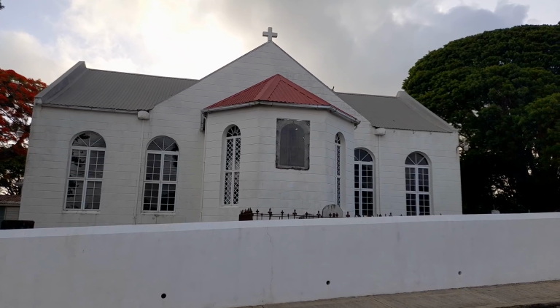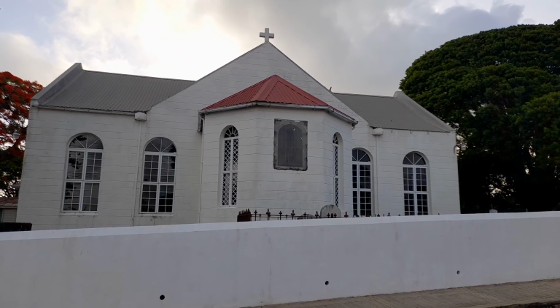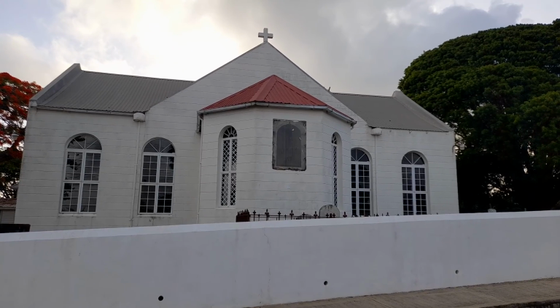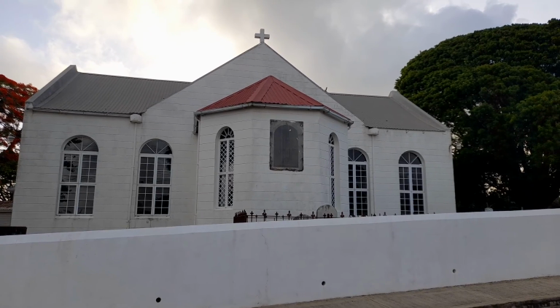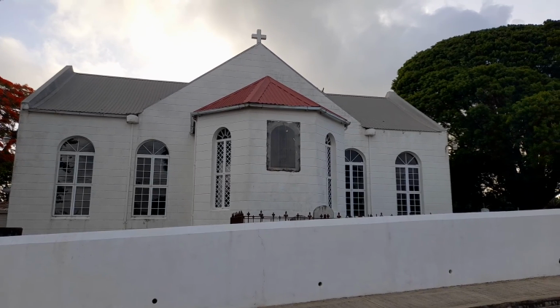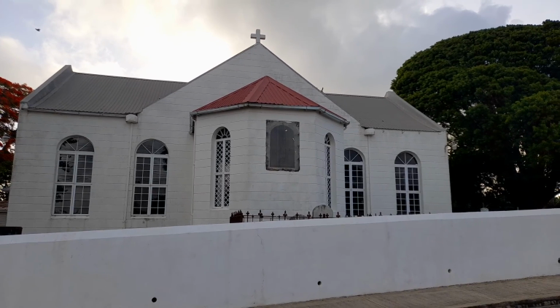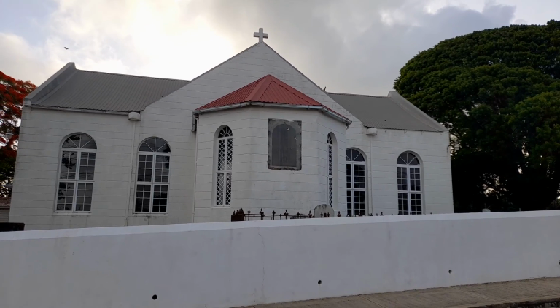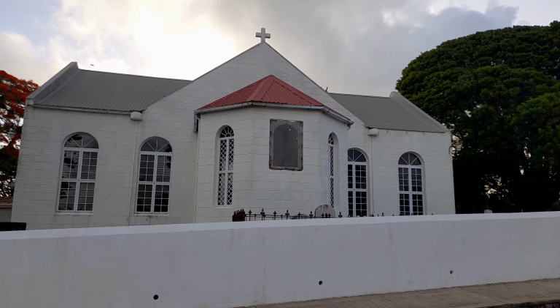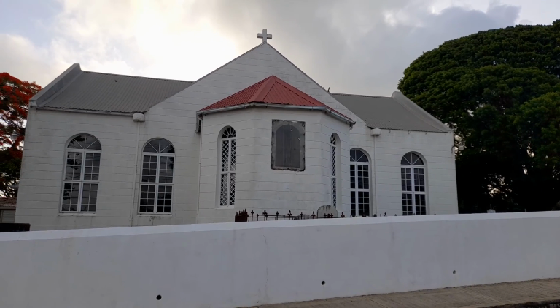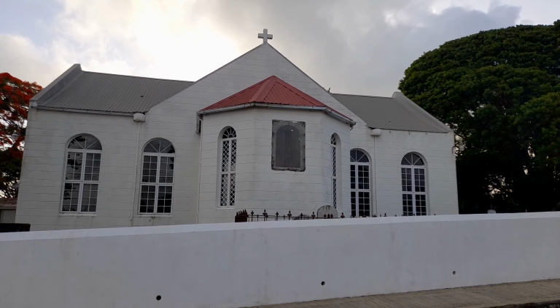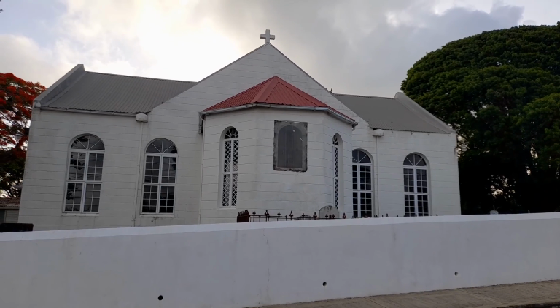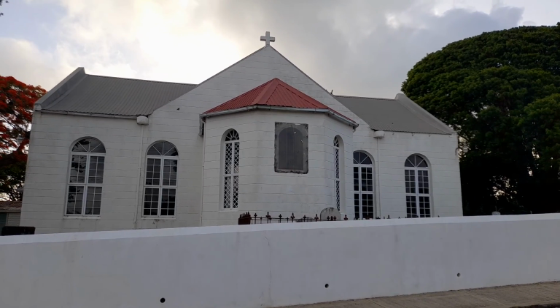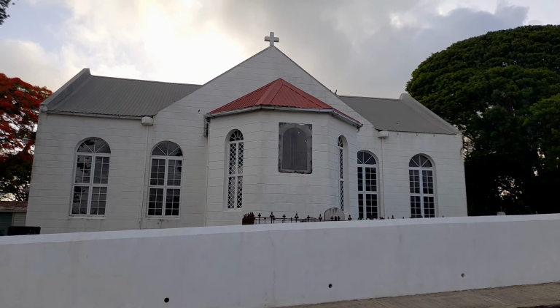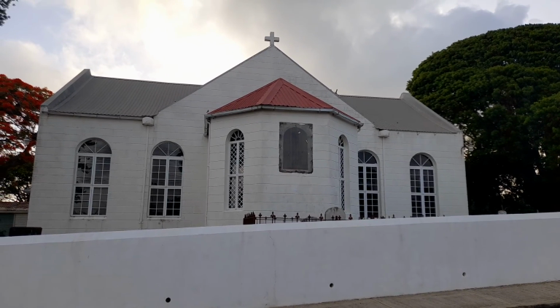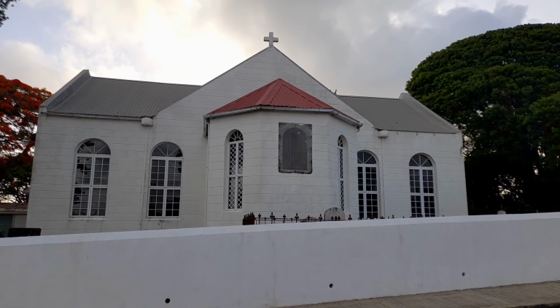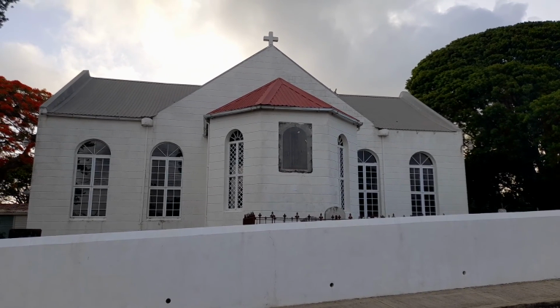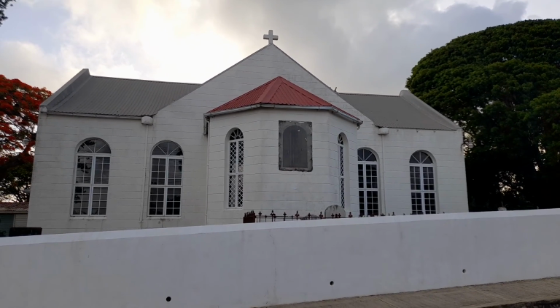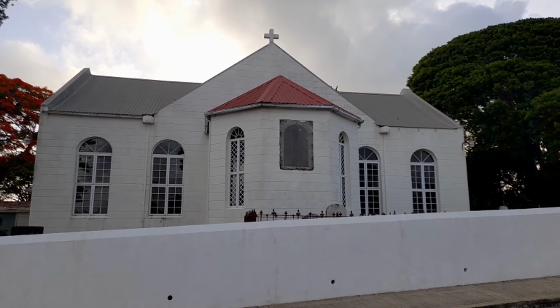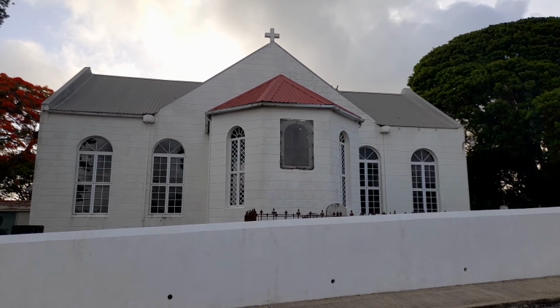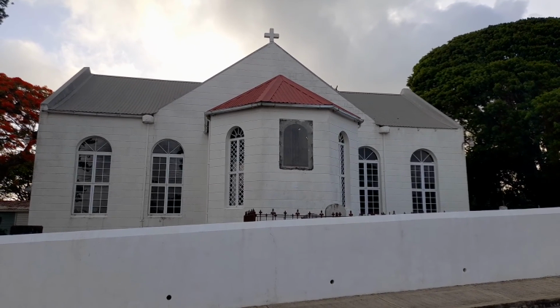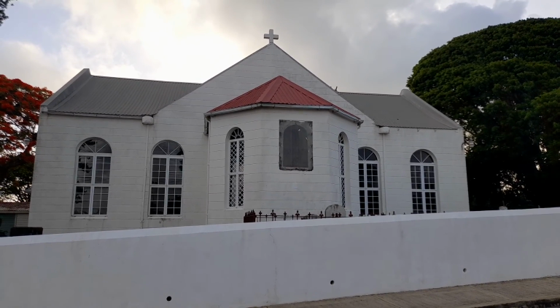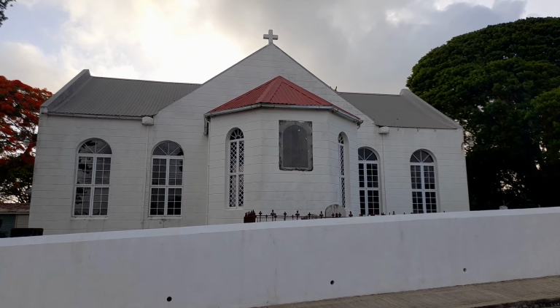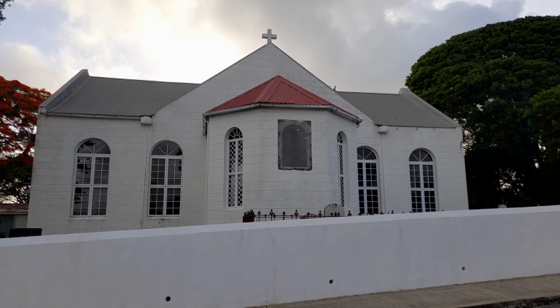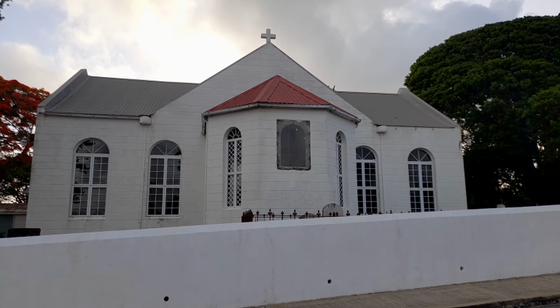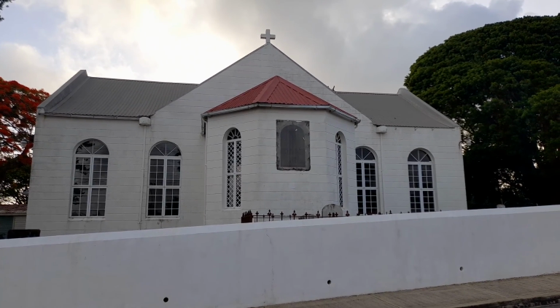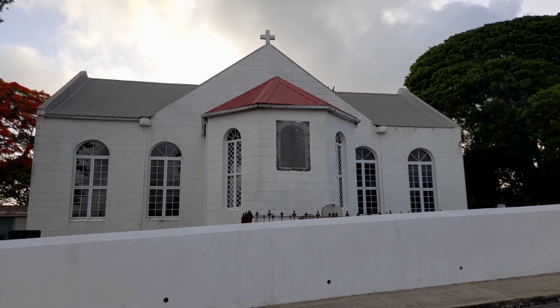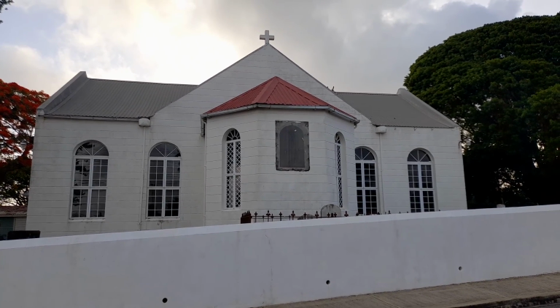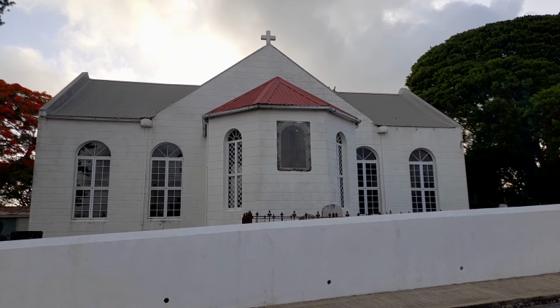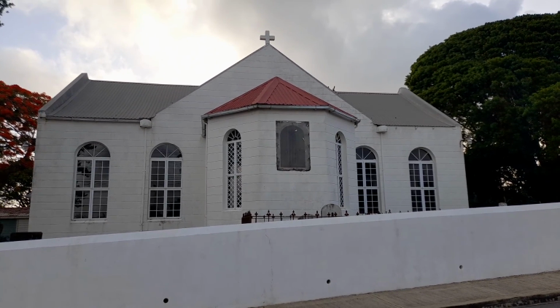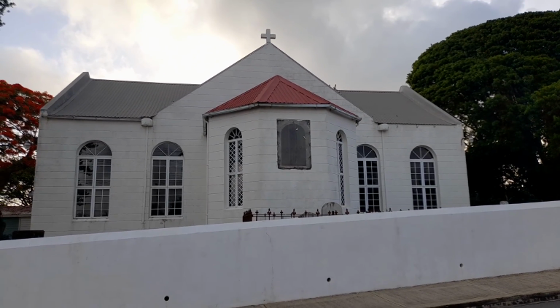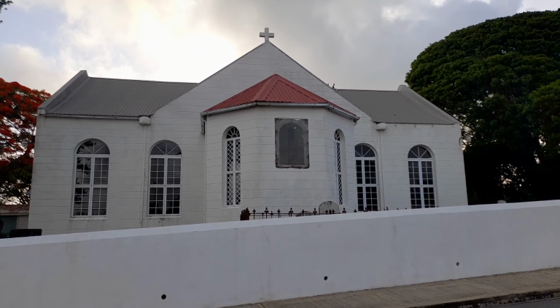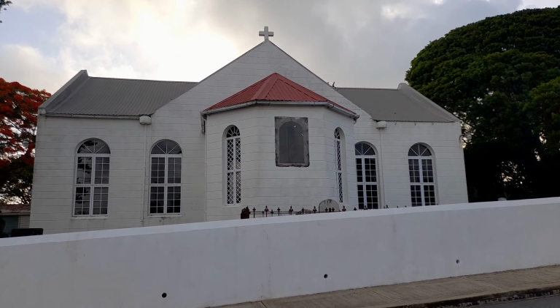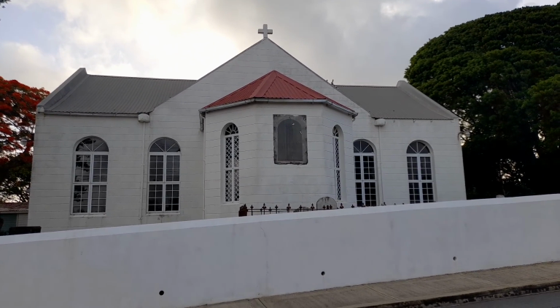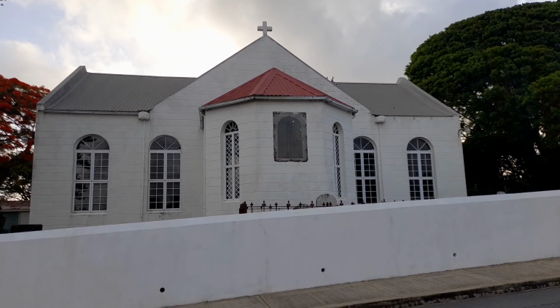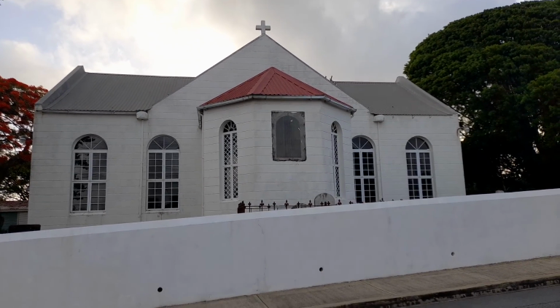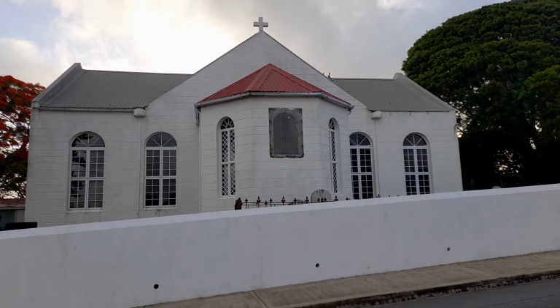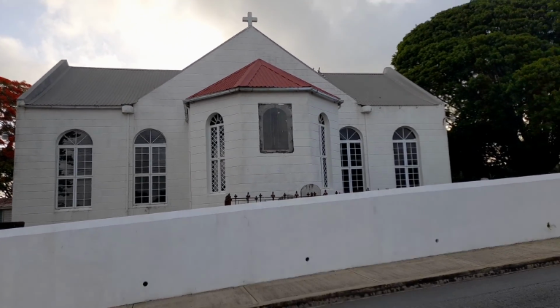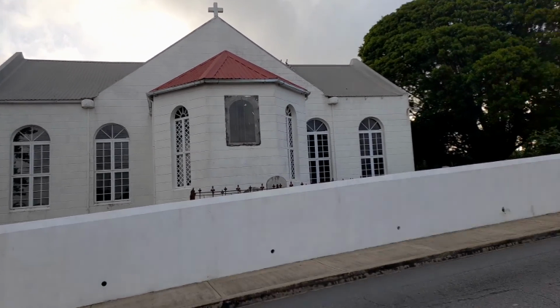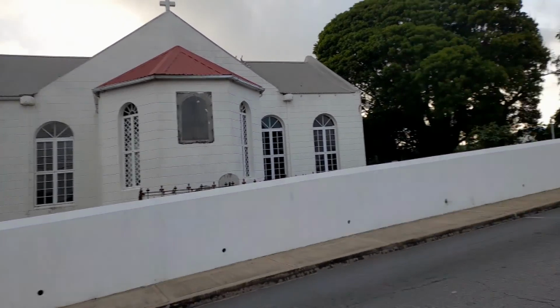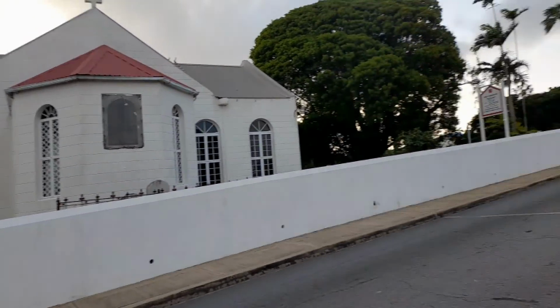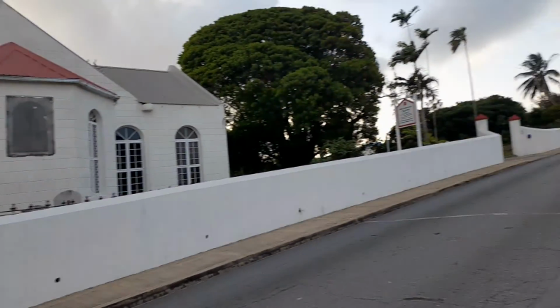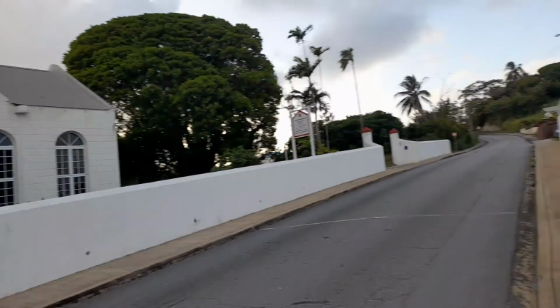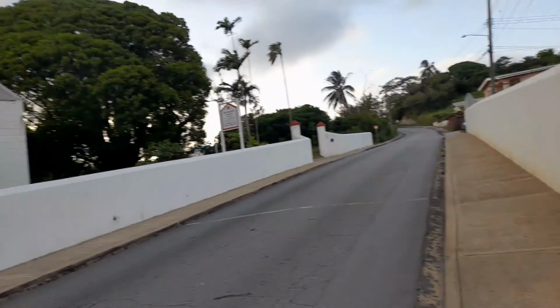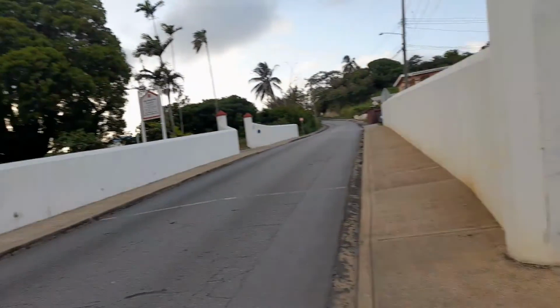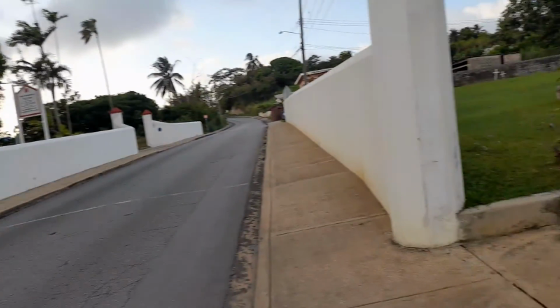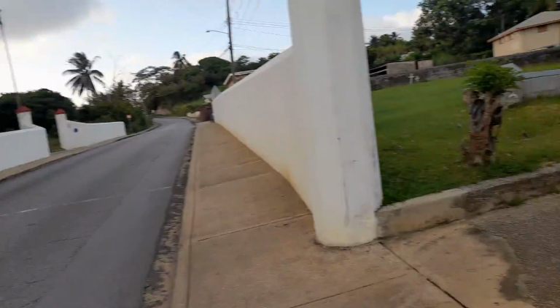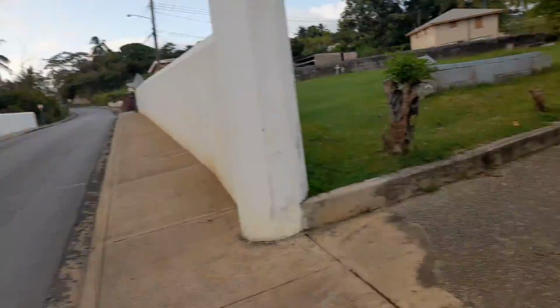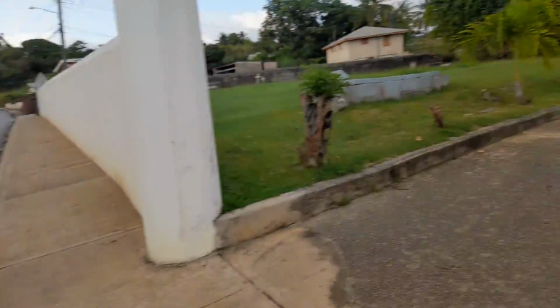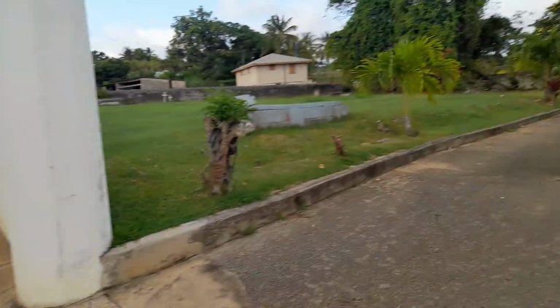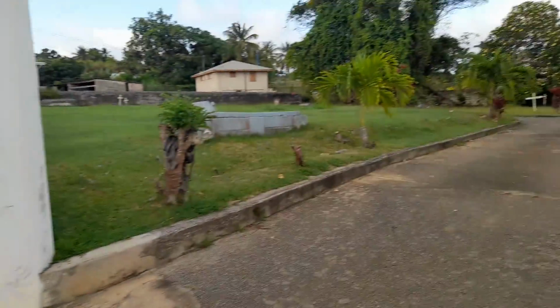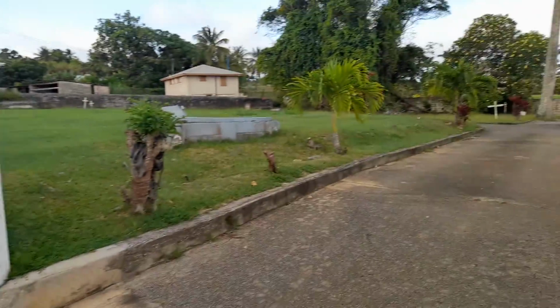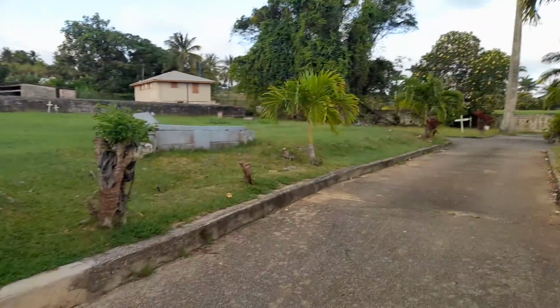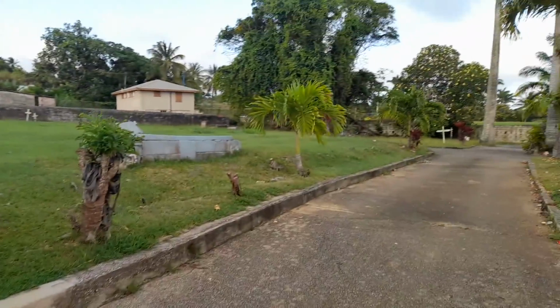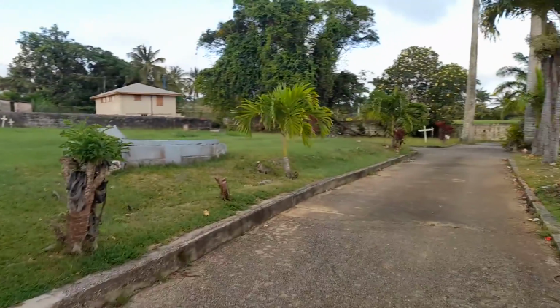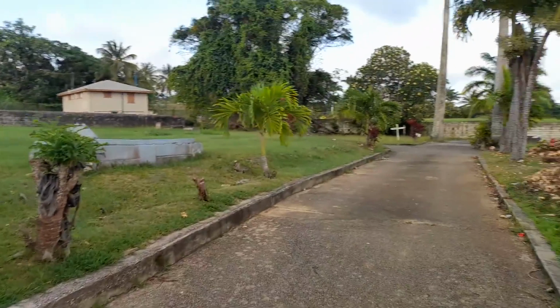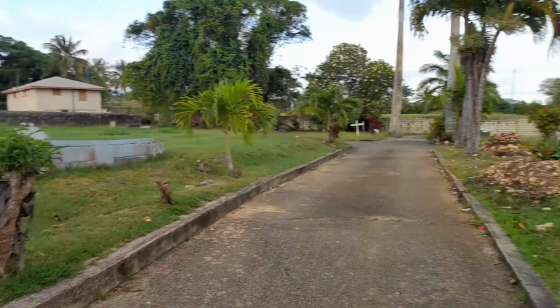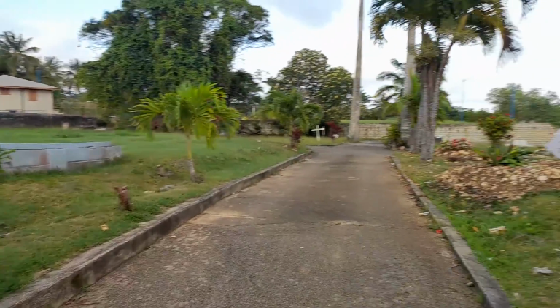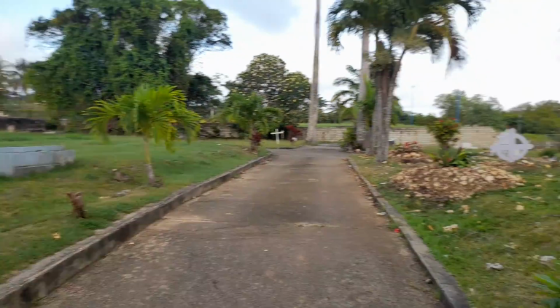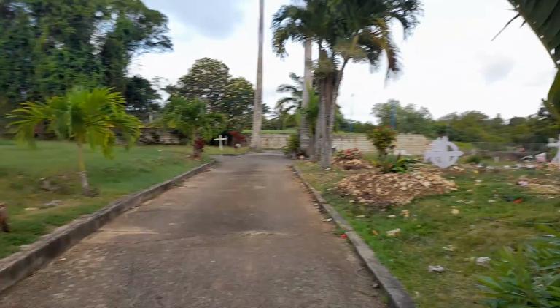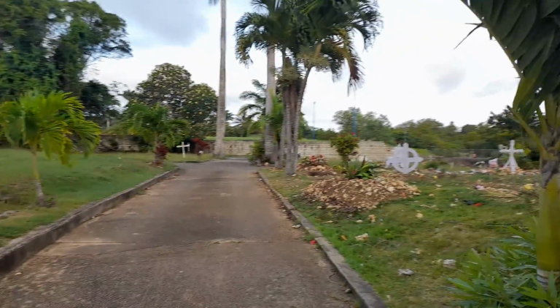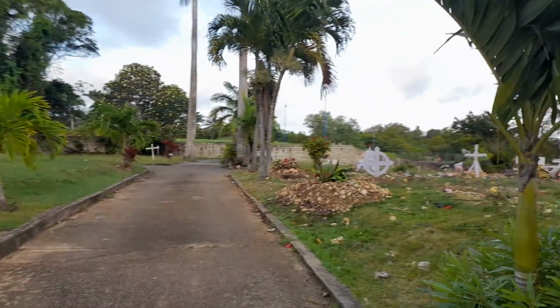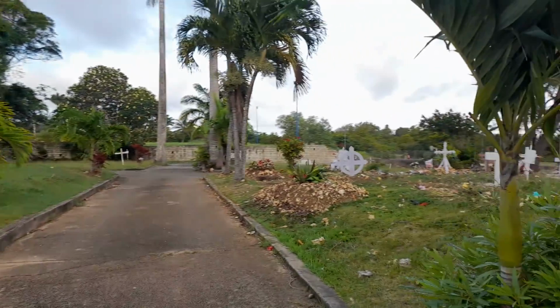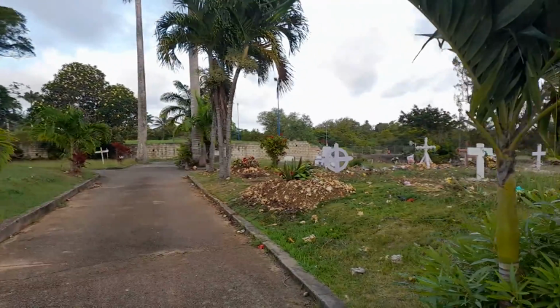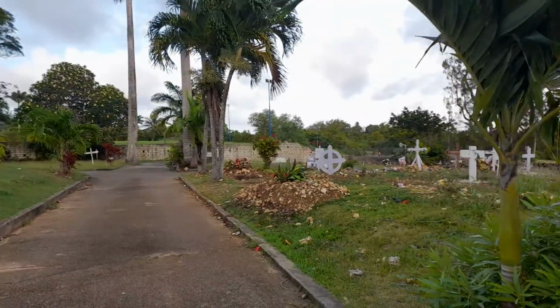It was built on lands given by the owners of Ashfield Plantation. It was built in the shape of a cross, and it was one of the Bishop Coleridge Chapels of Peace. And this is the church cemetery here.